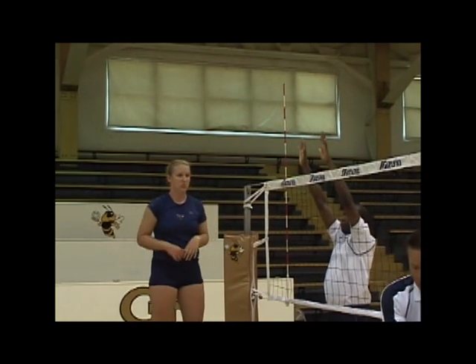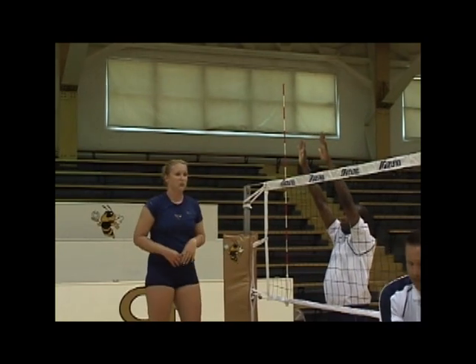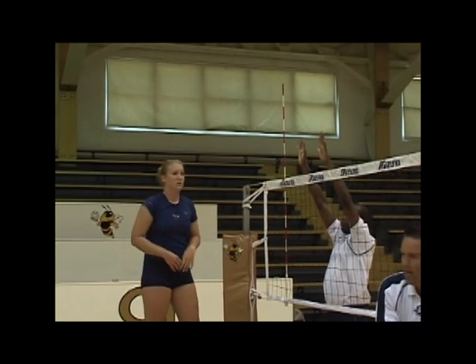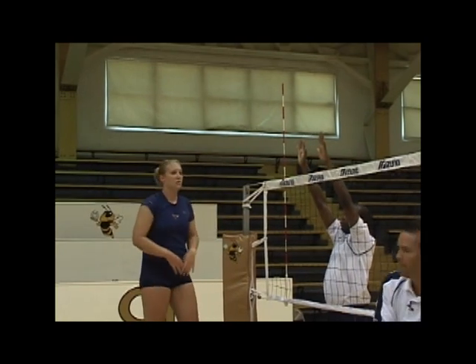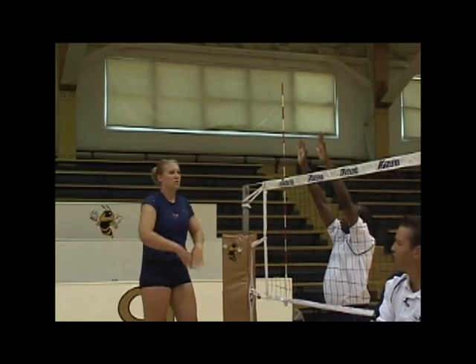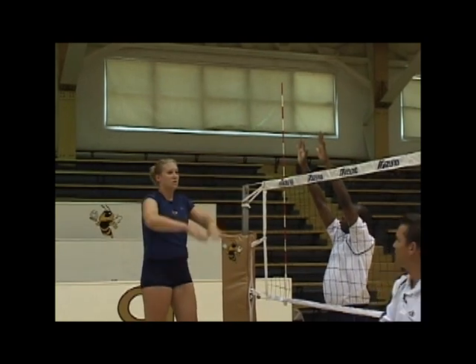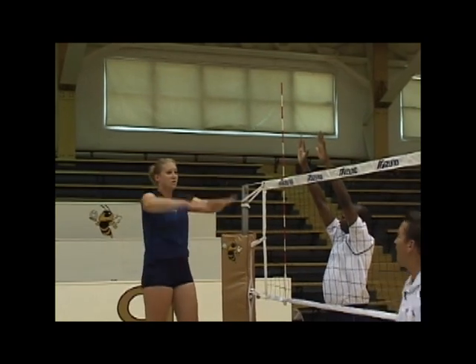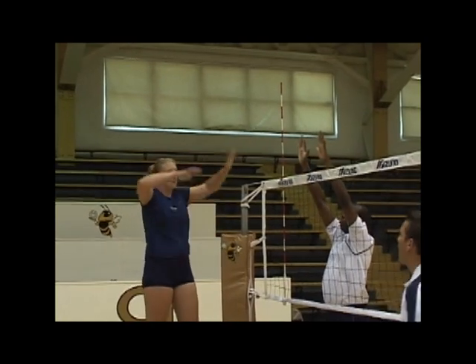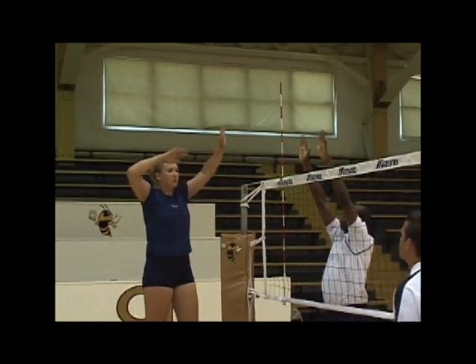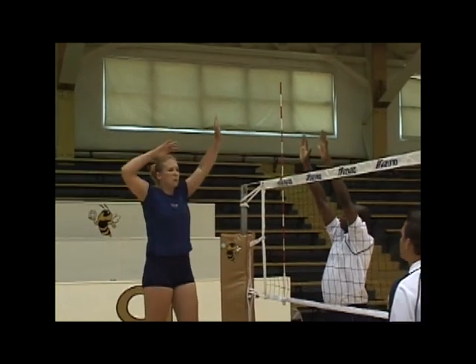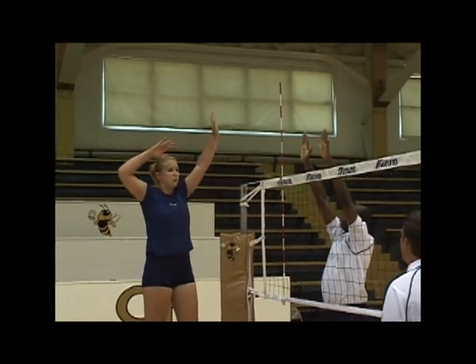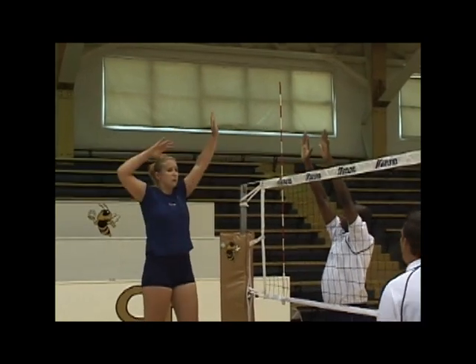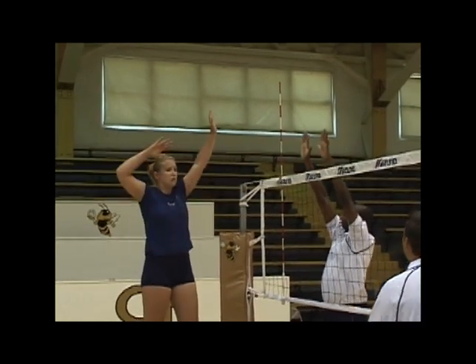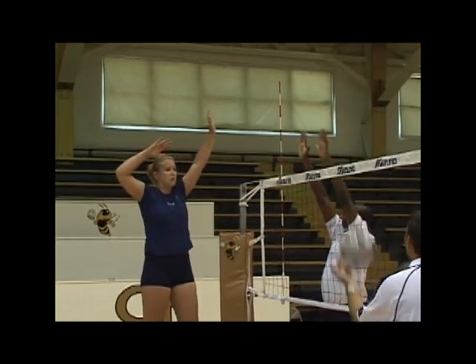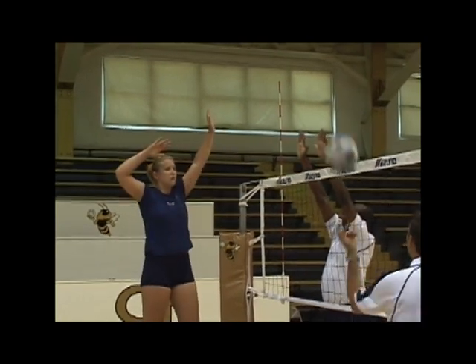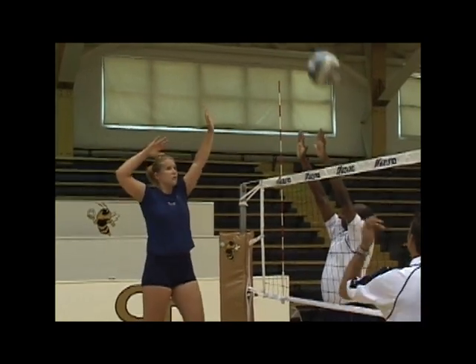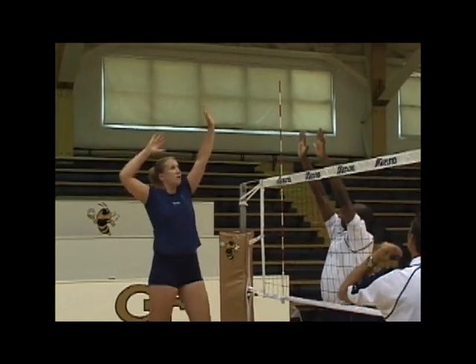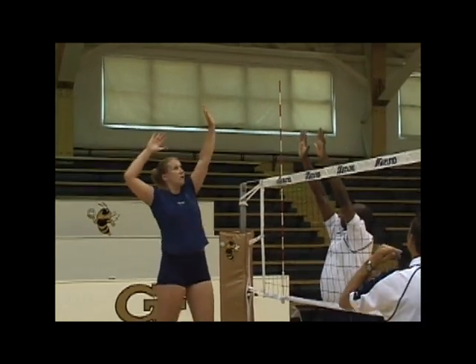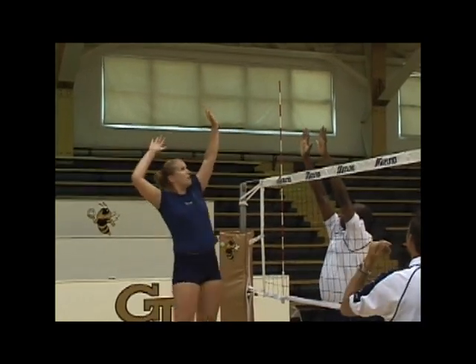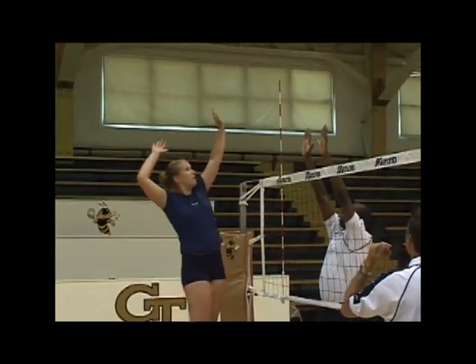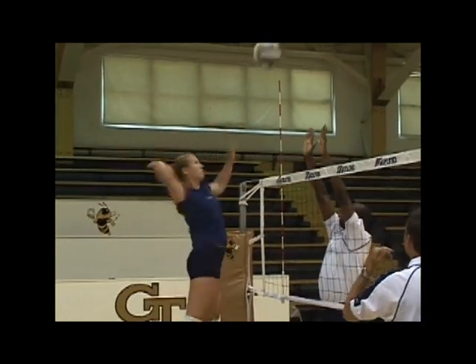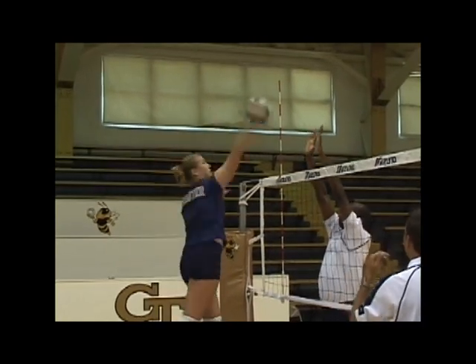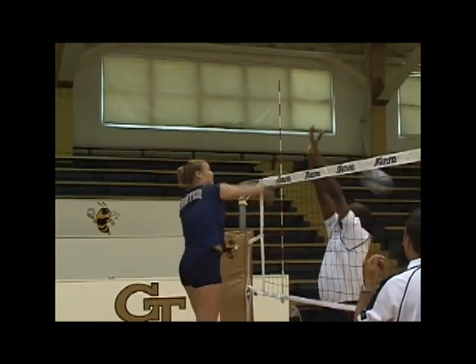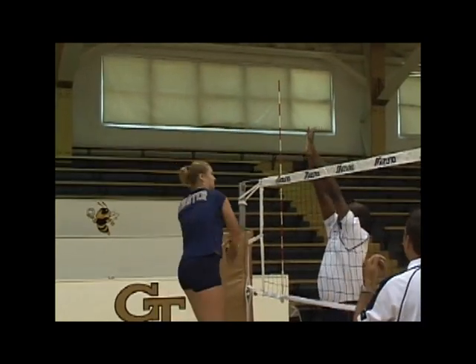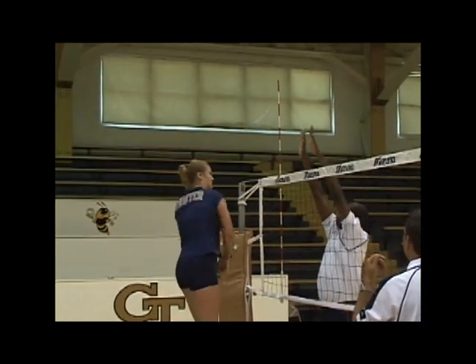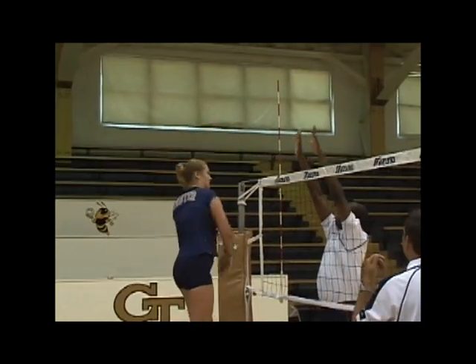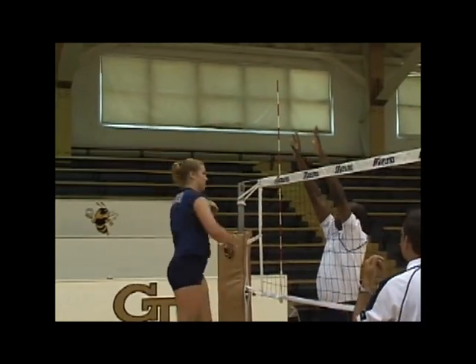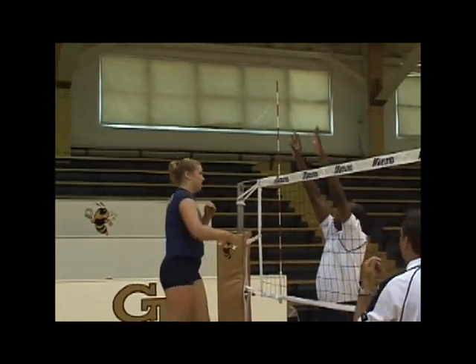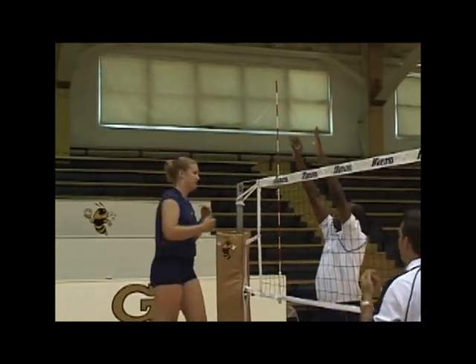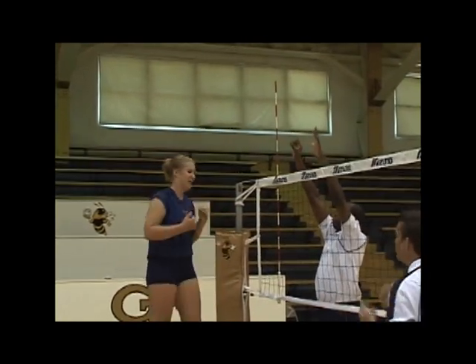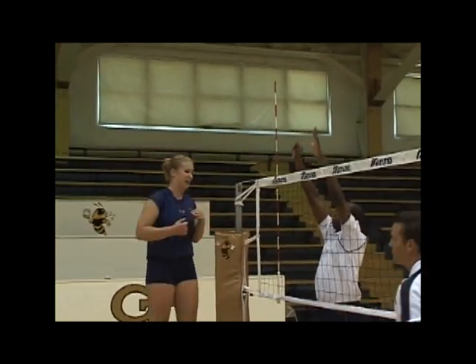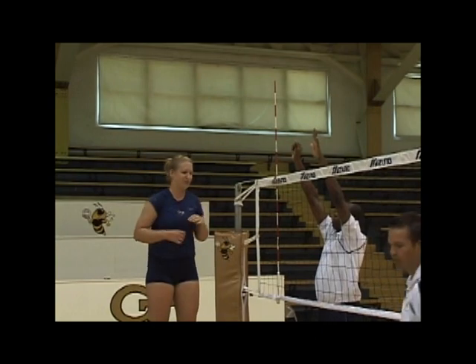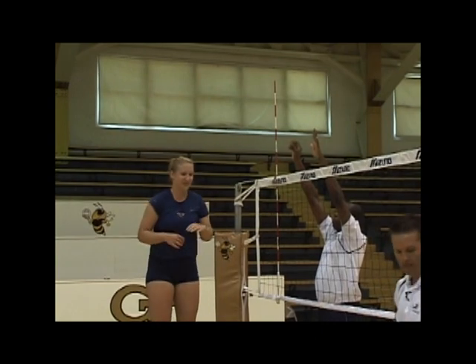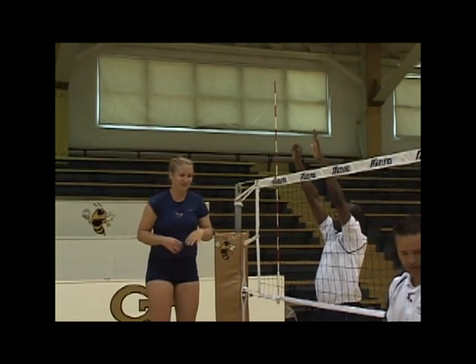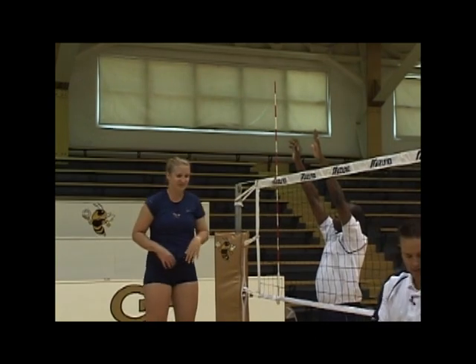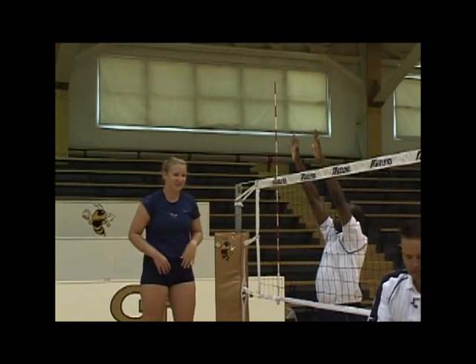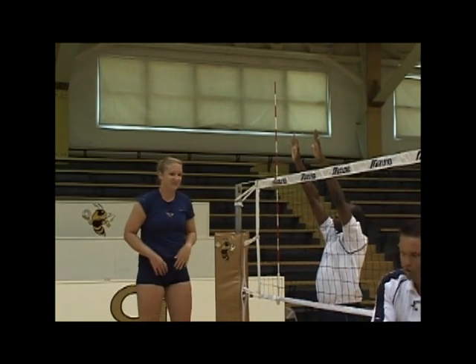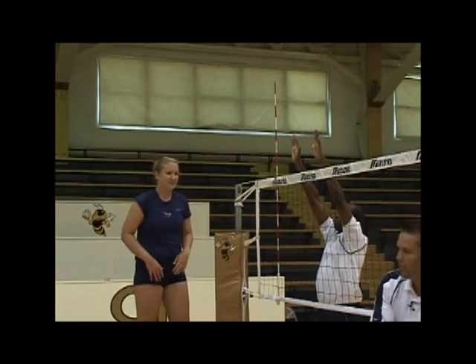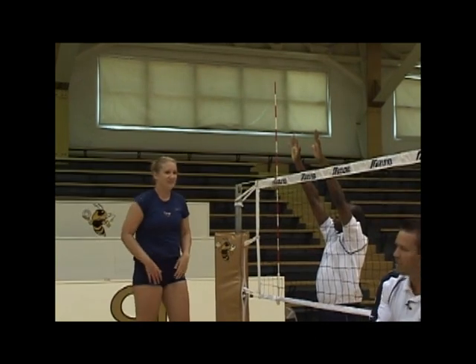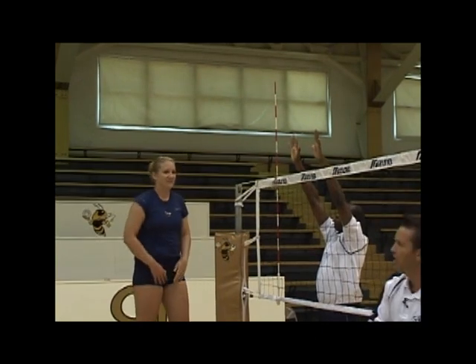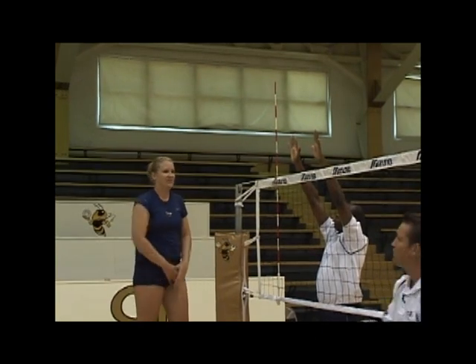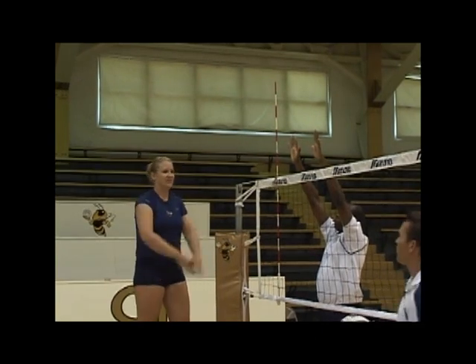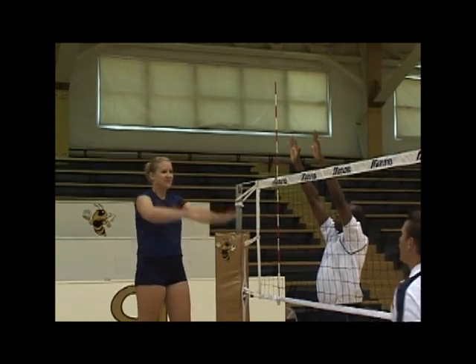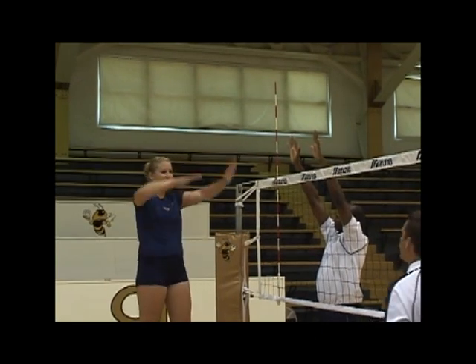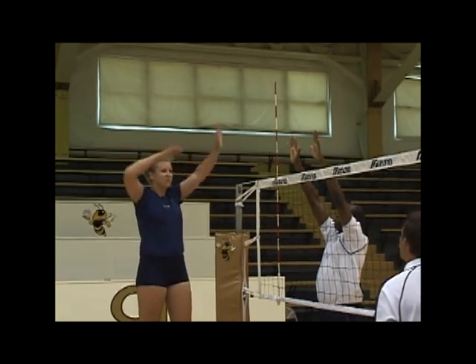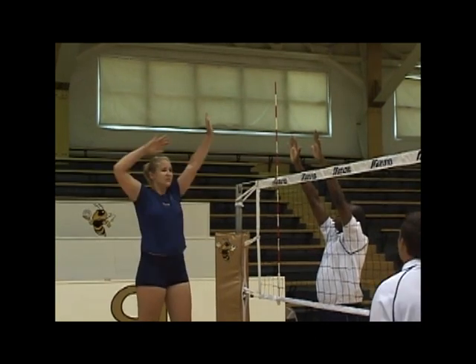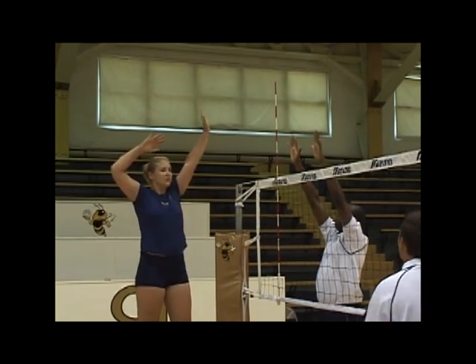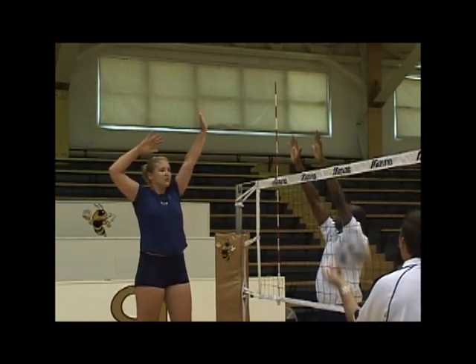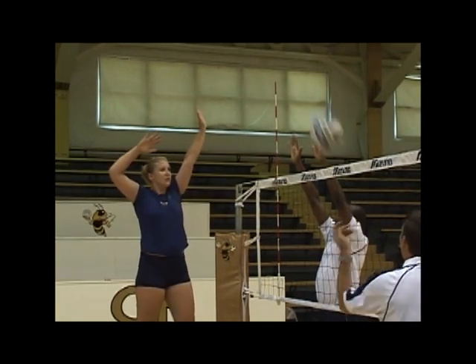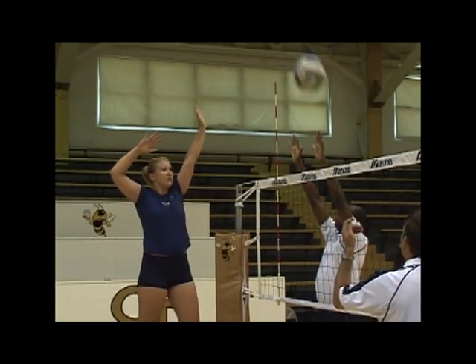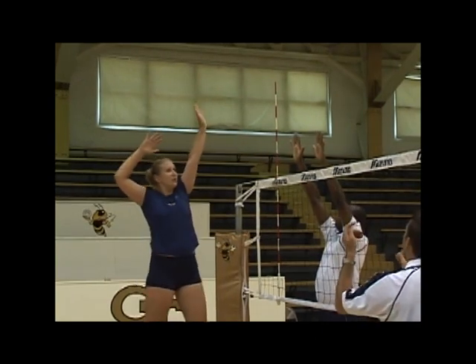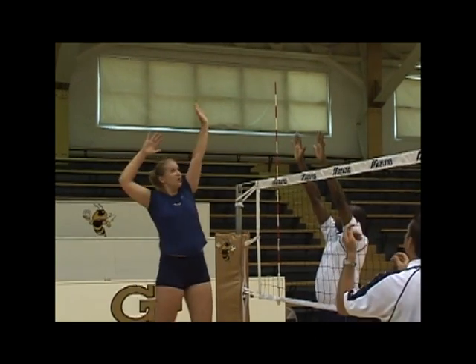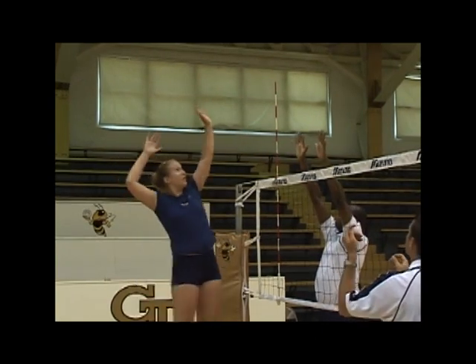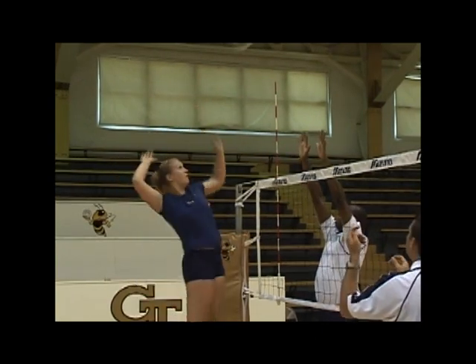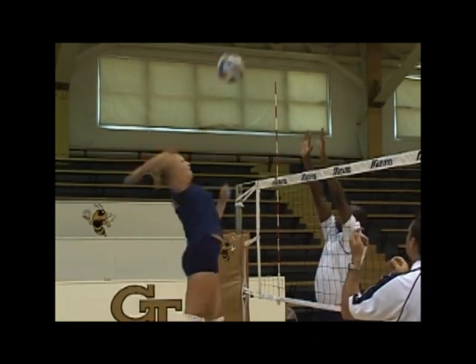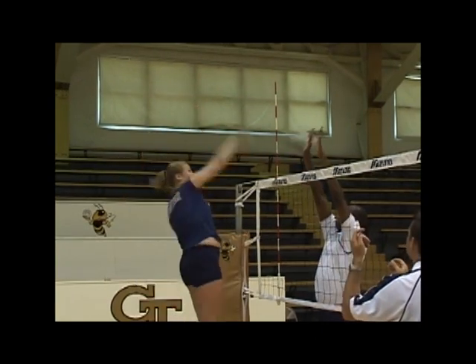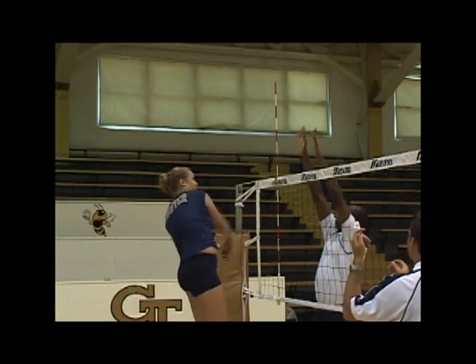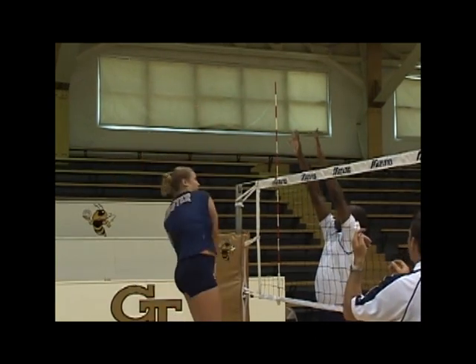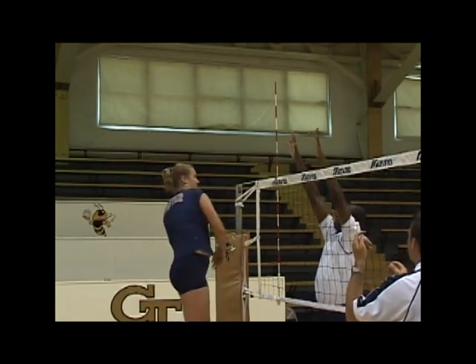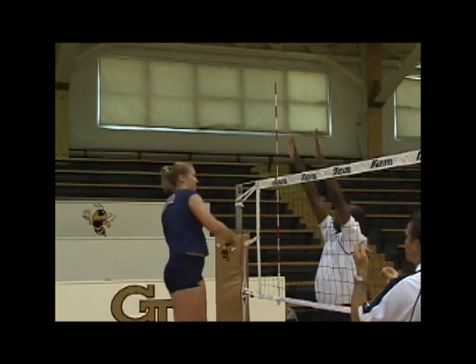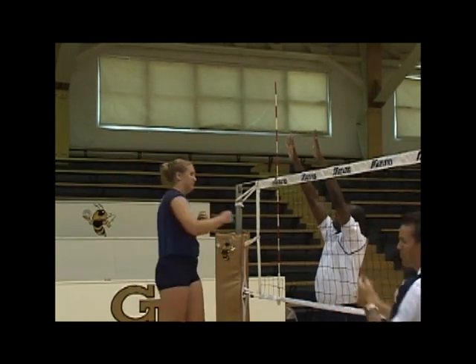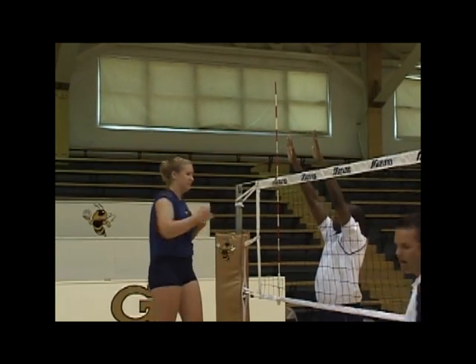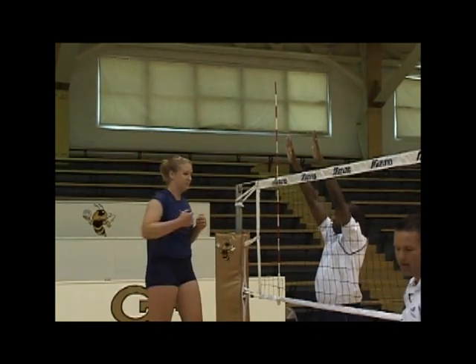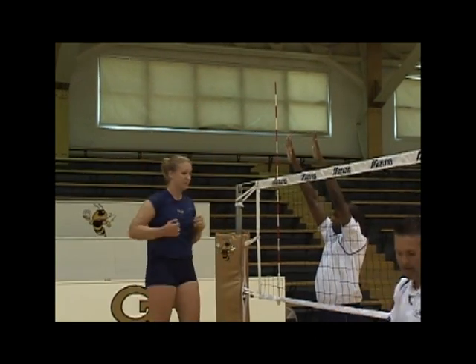Again, she has a high draw. It's a fast exchange and she wants to keep her right elbow high as she finishes across her body.